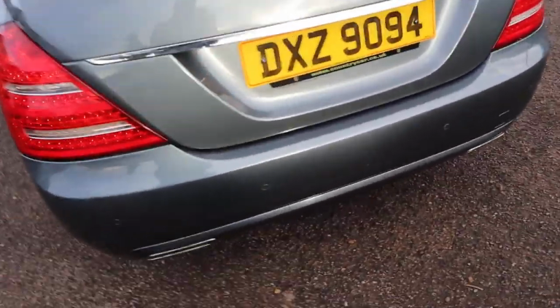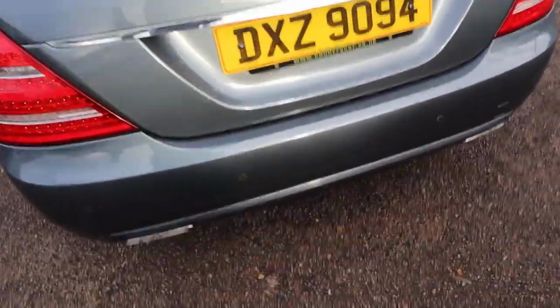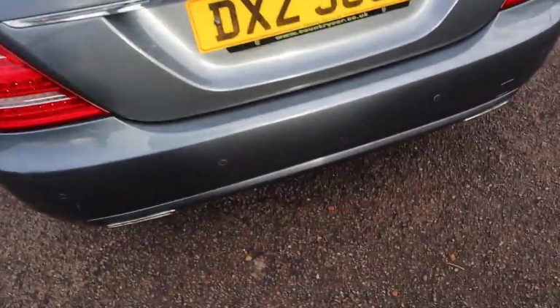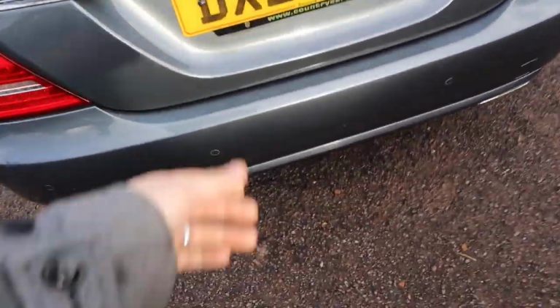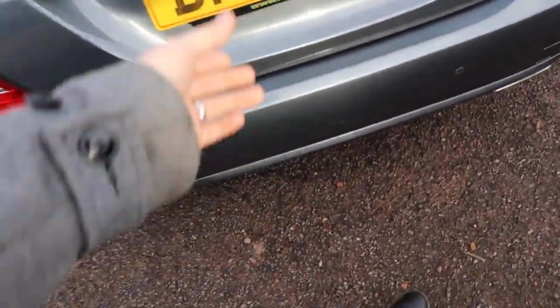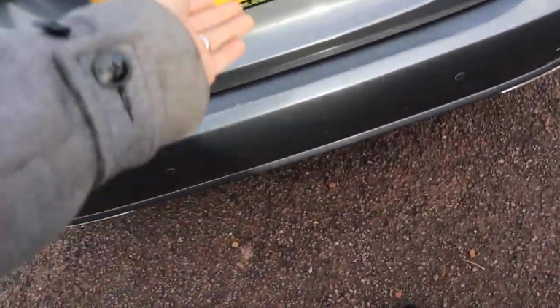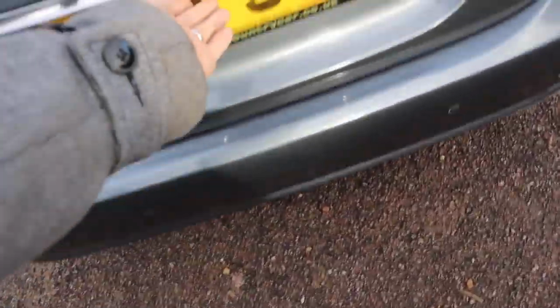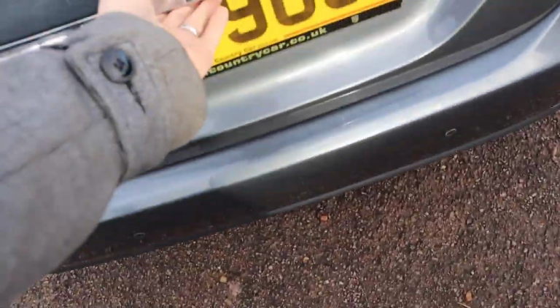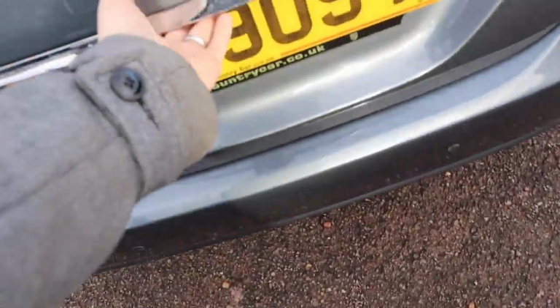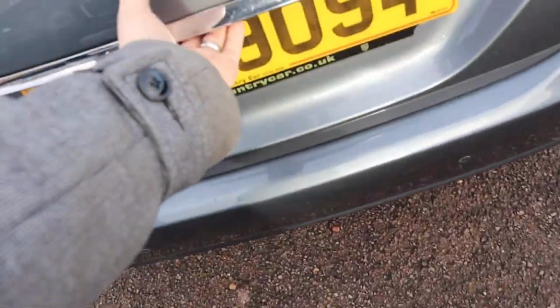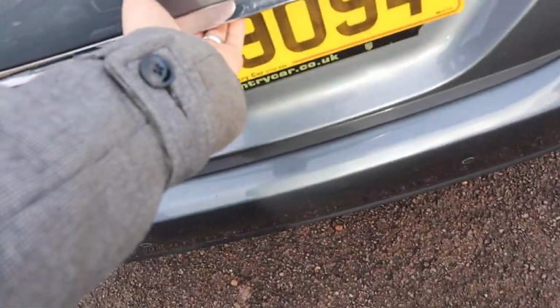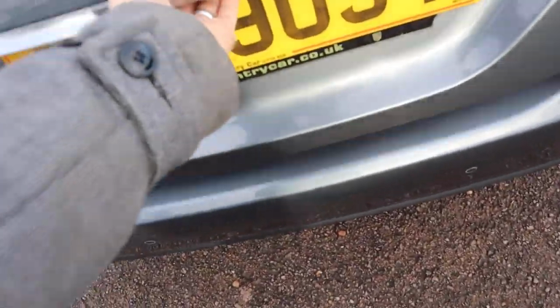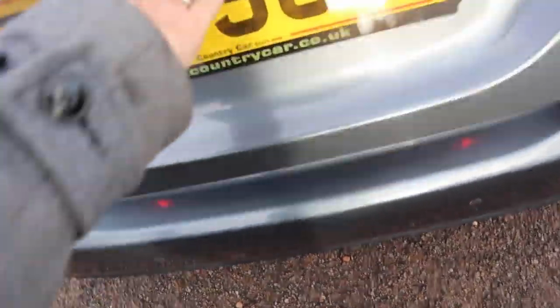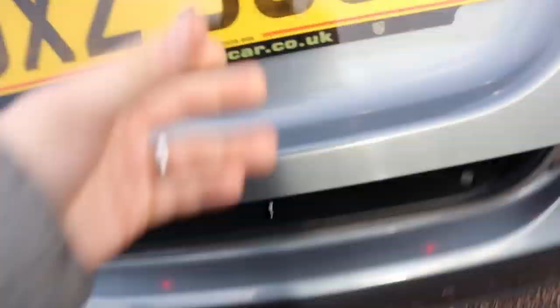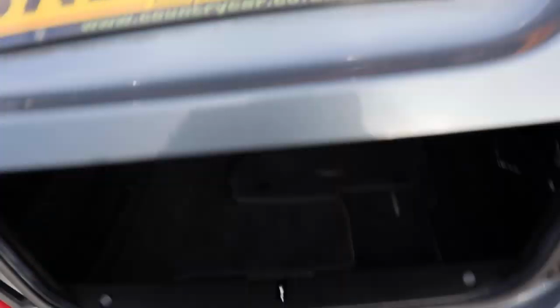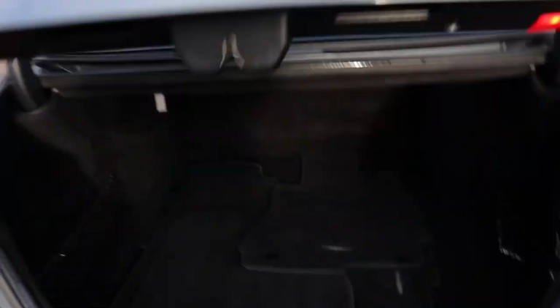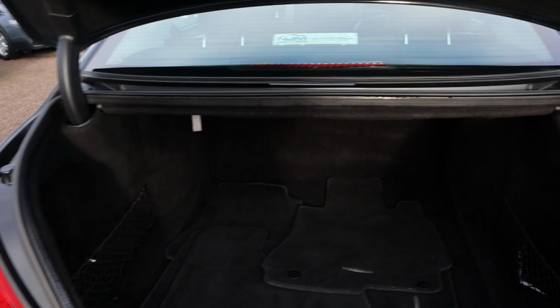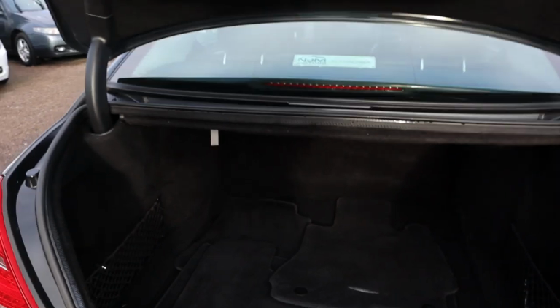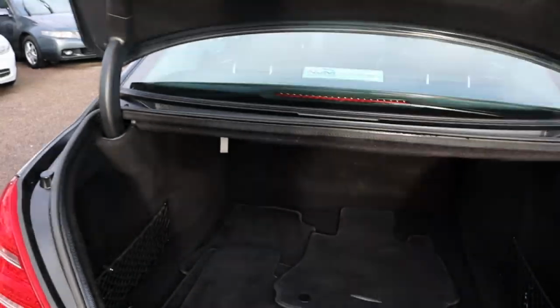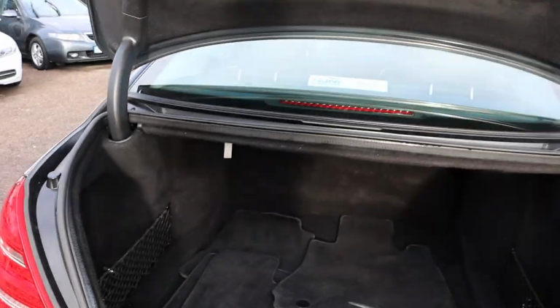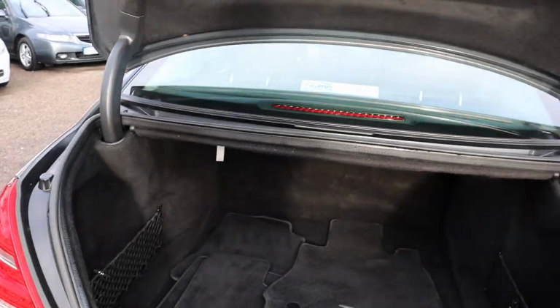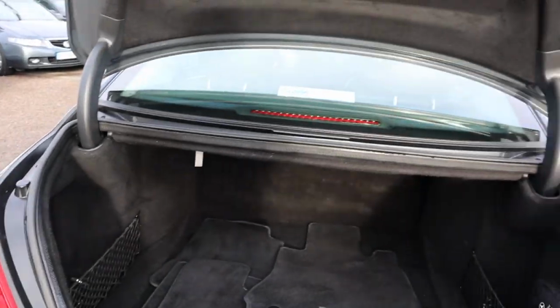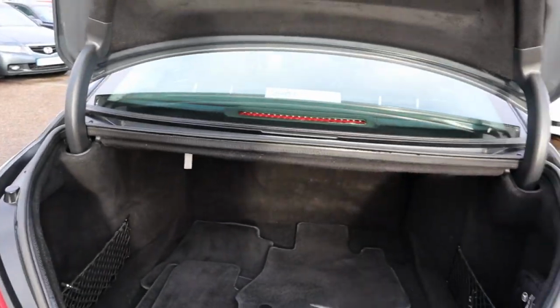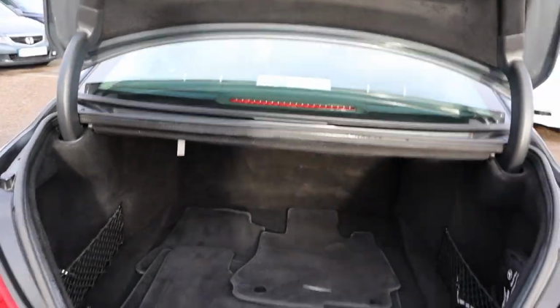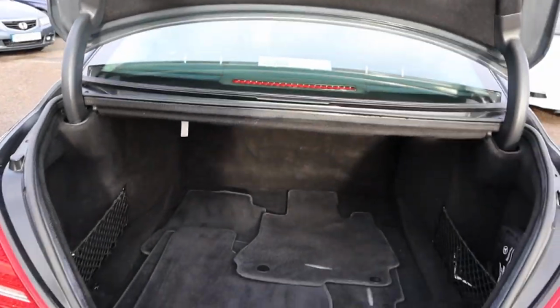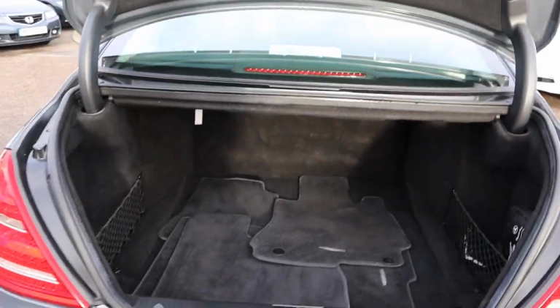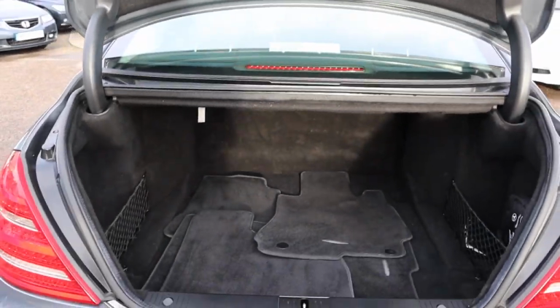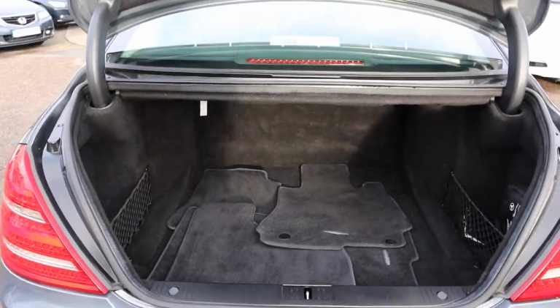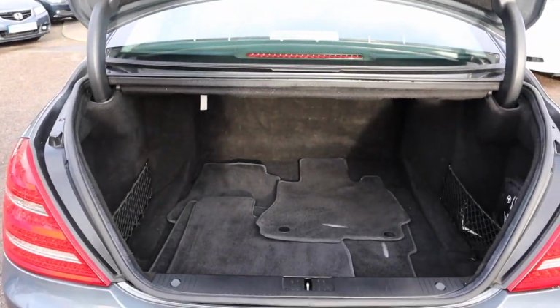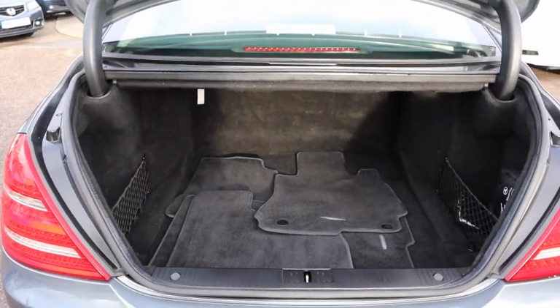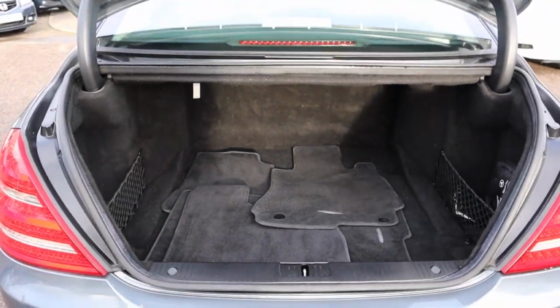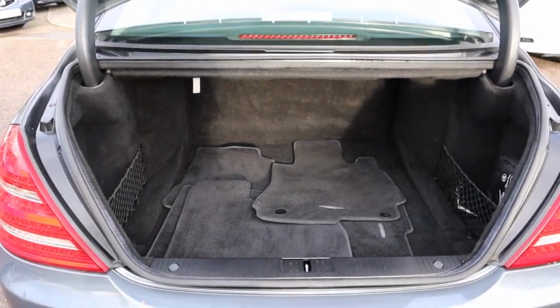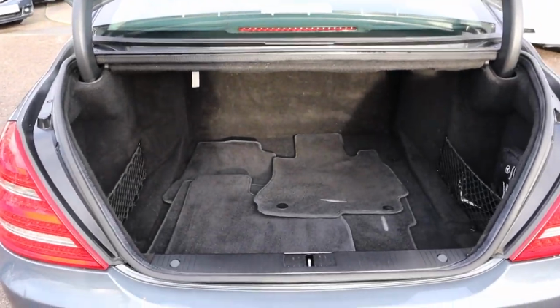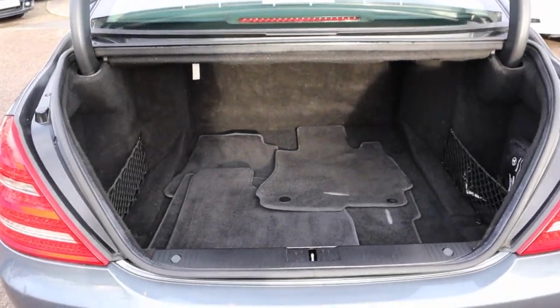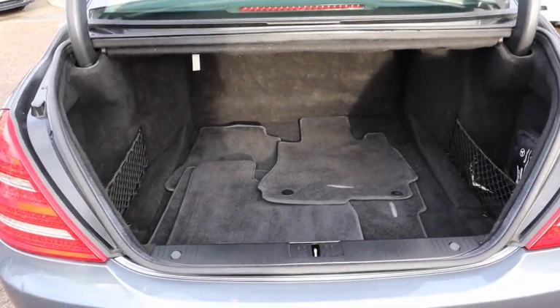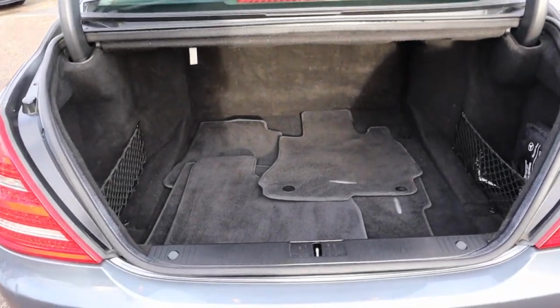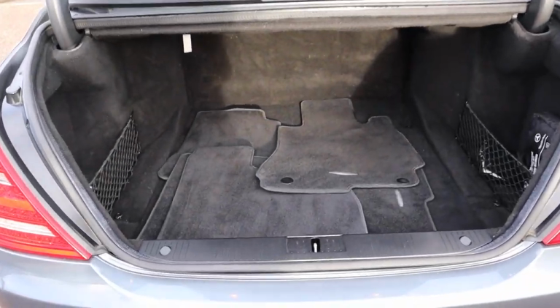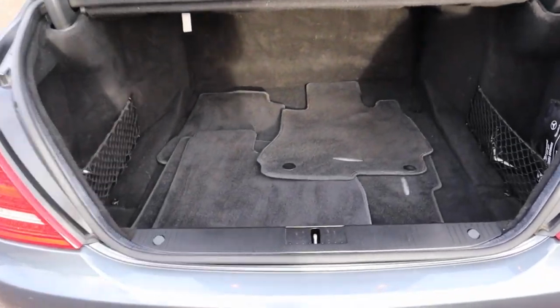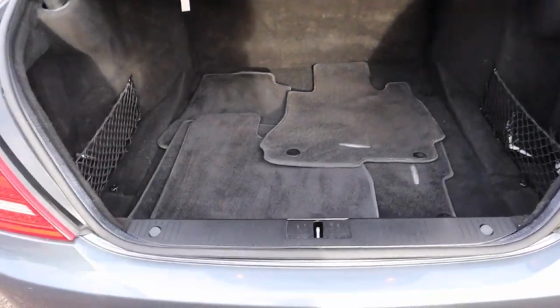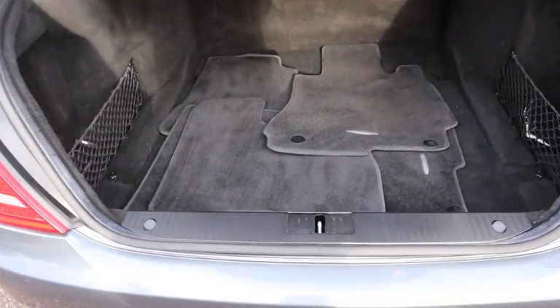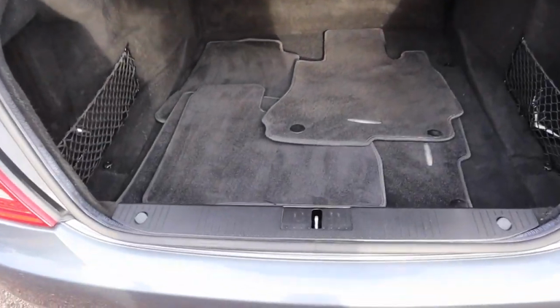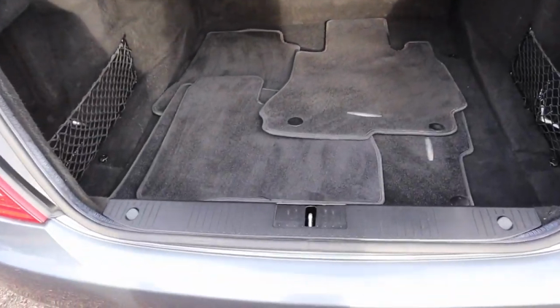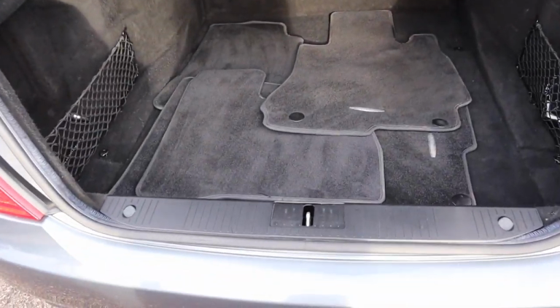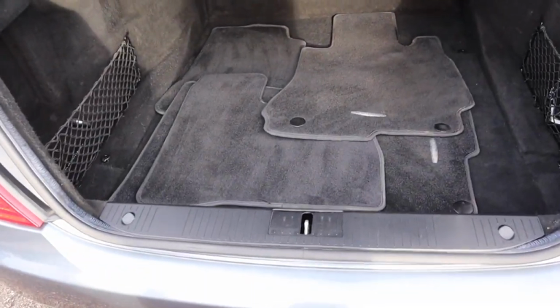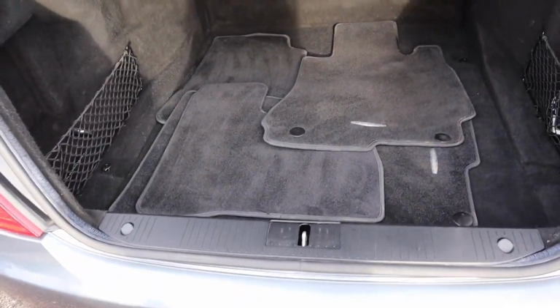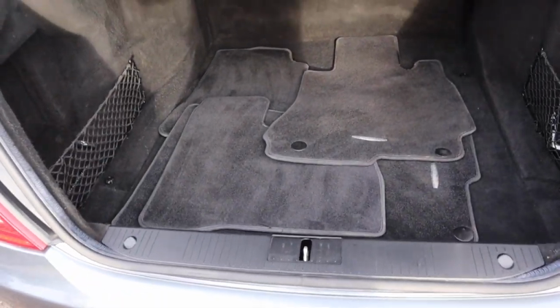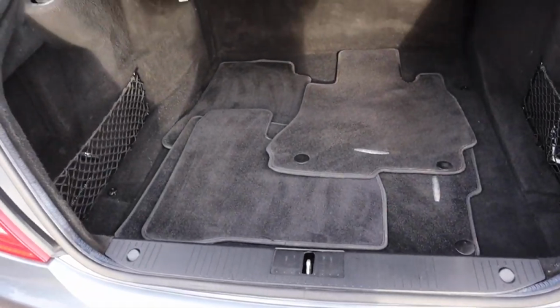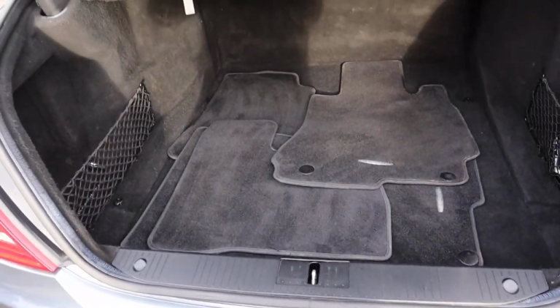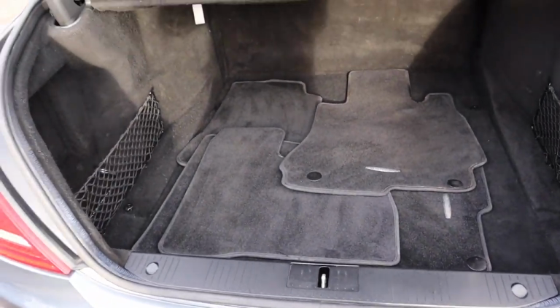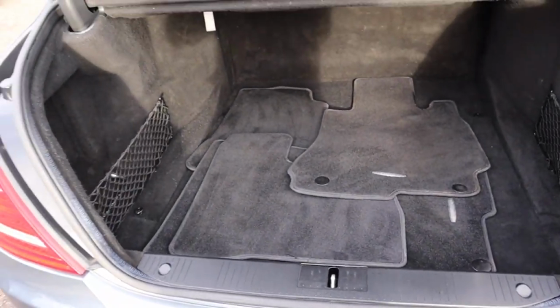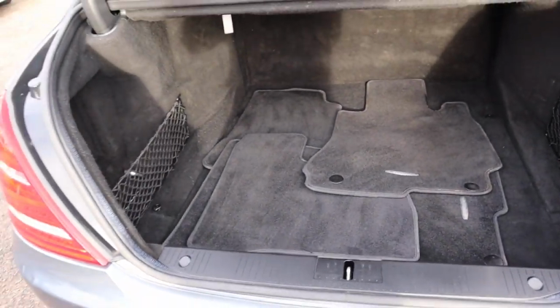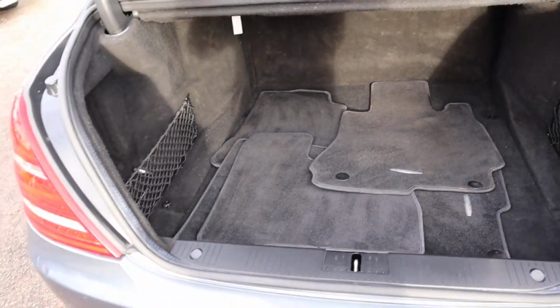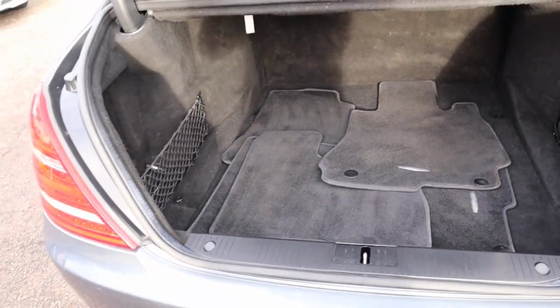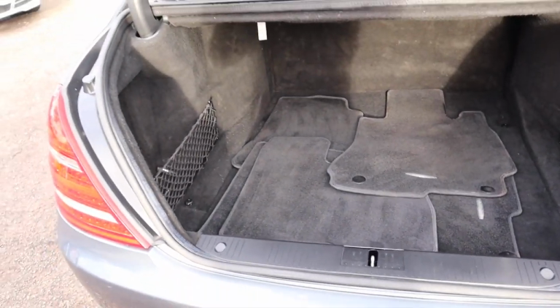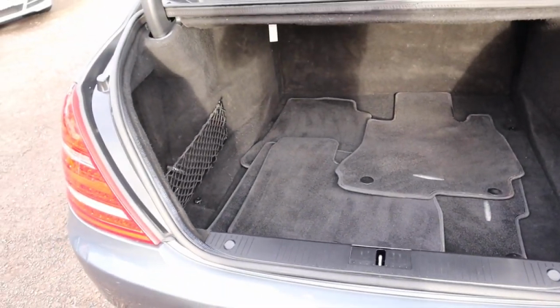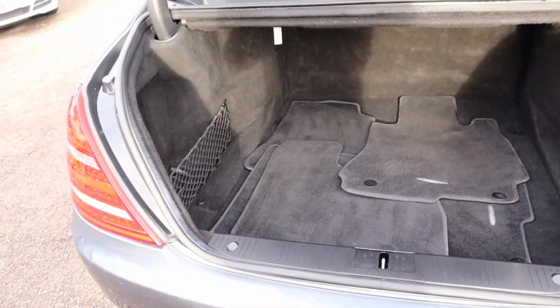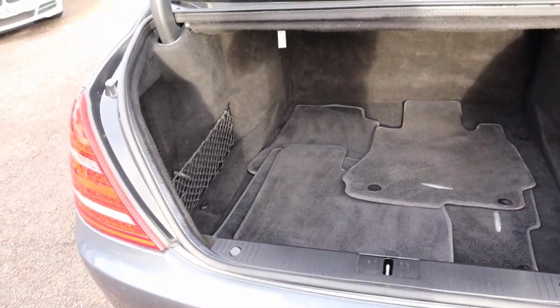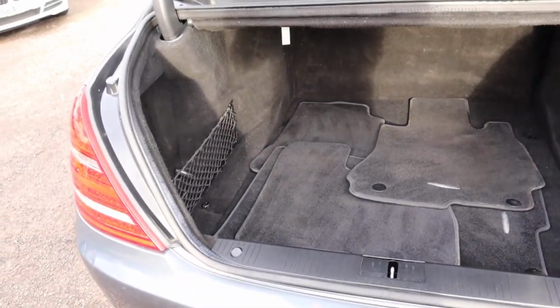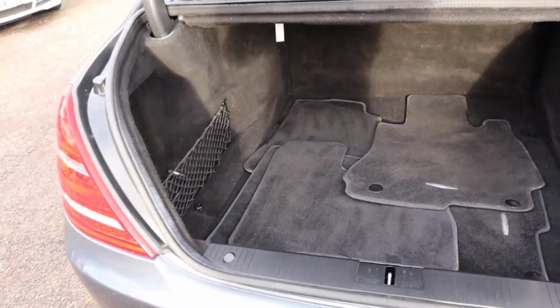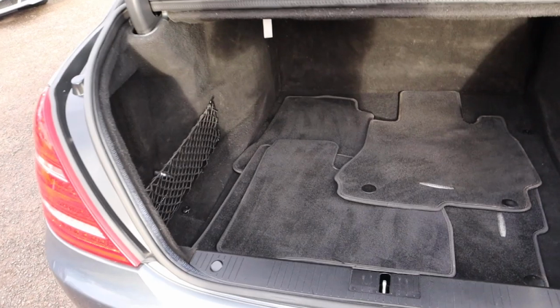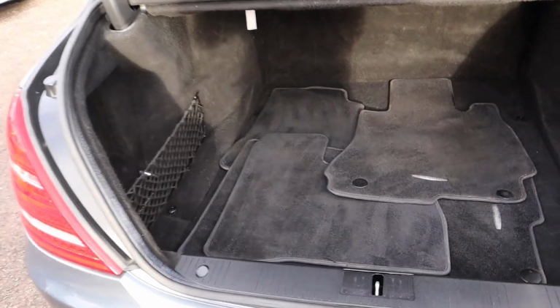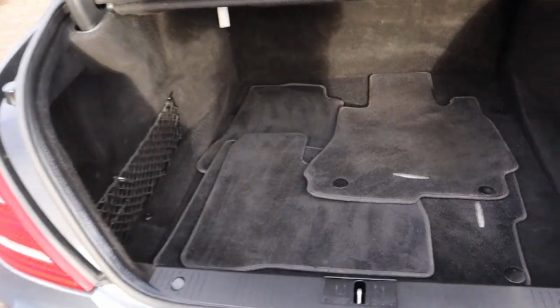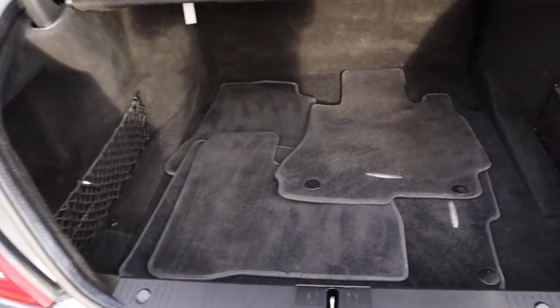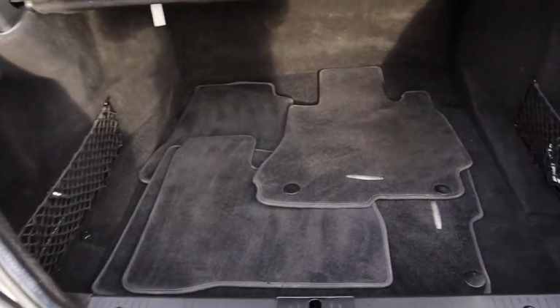Rear sensors. Plenty of space in the boot. You've got your floor mats there as well.